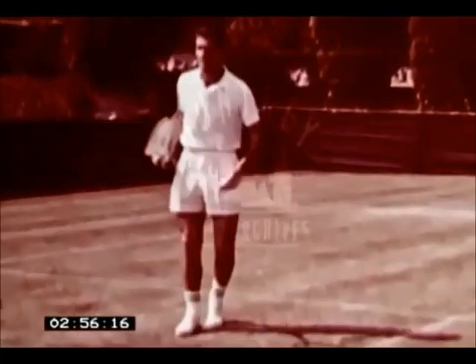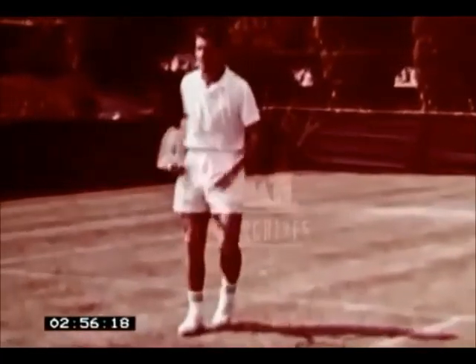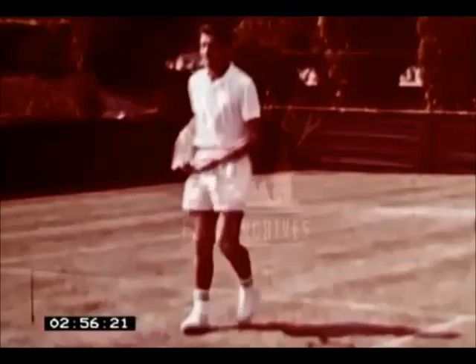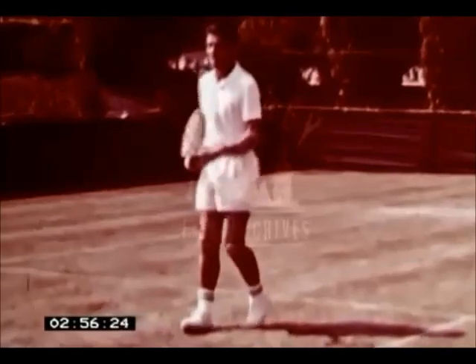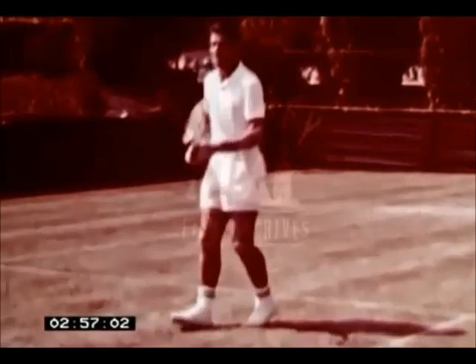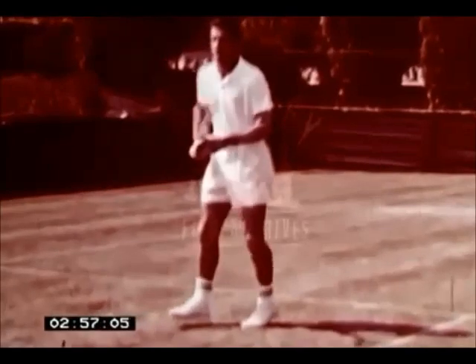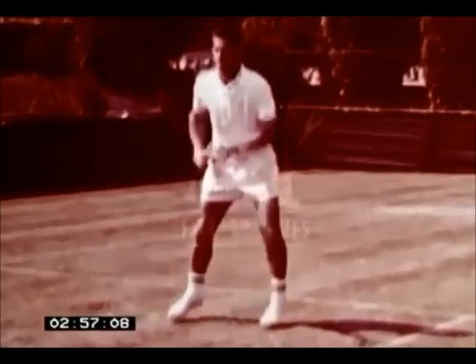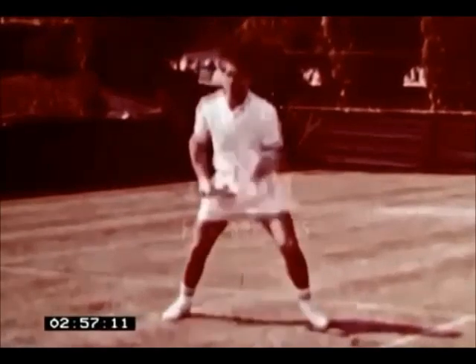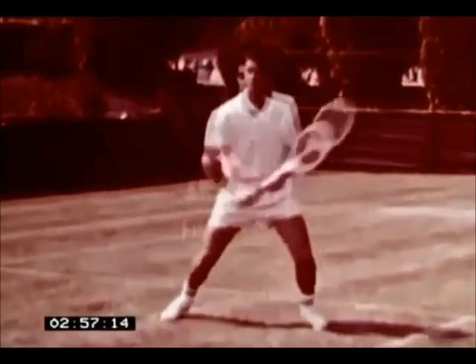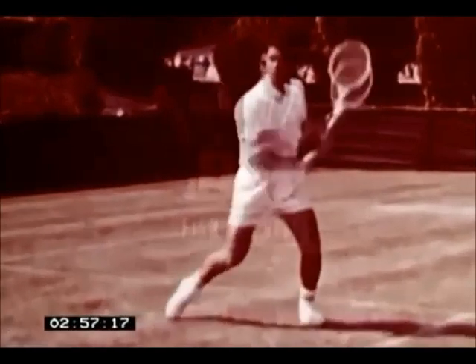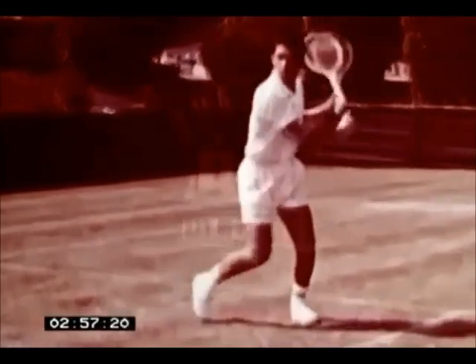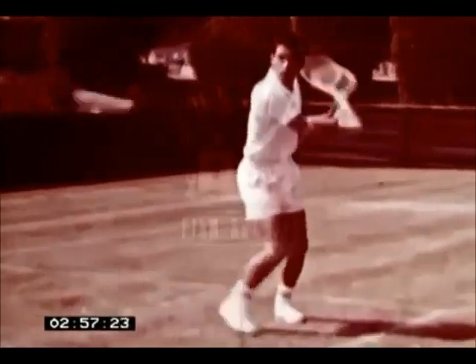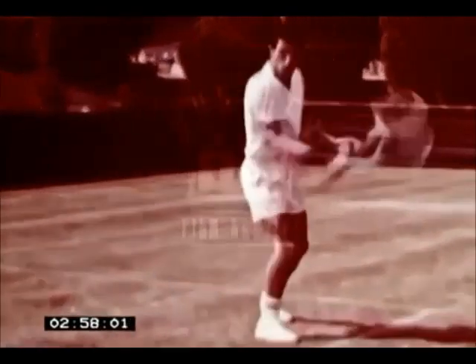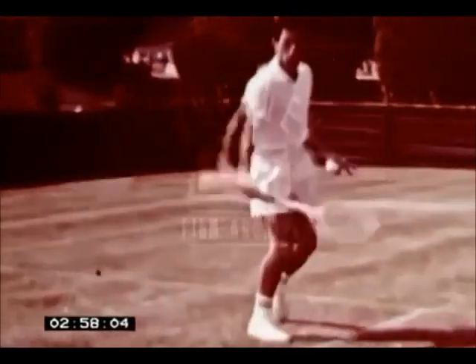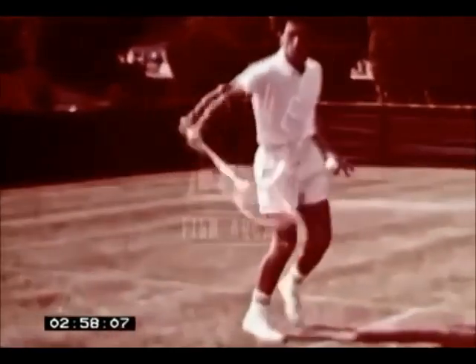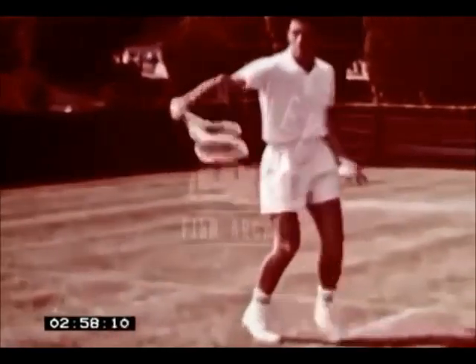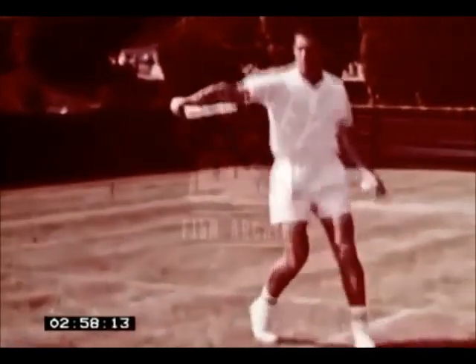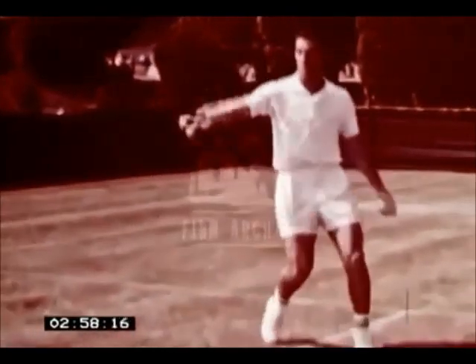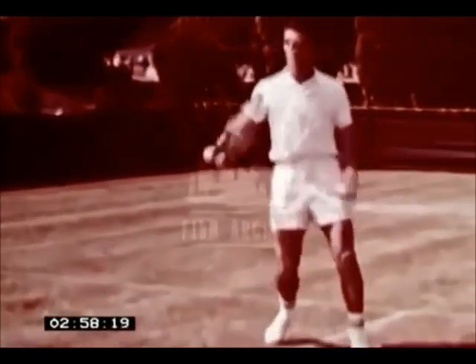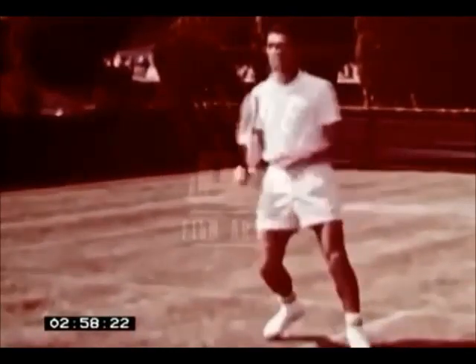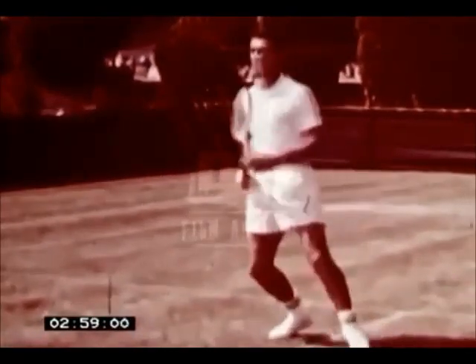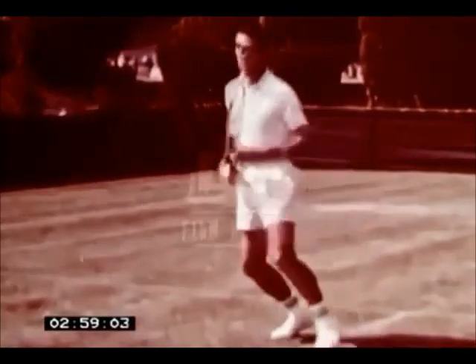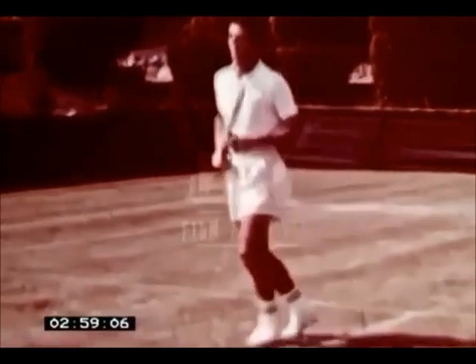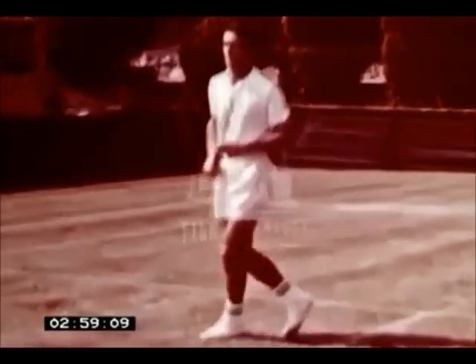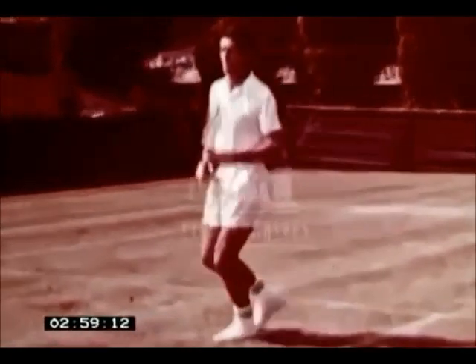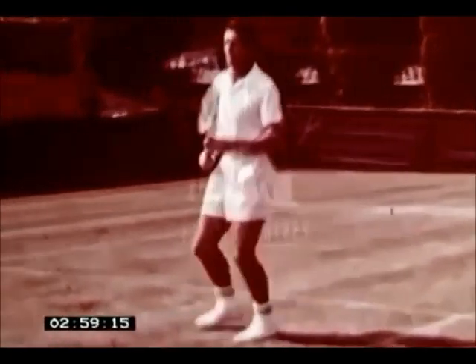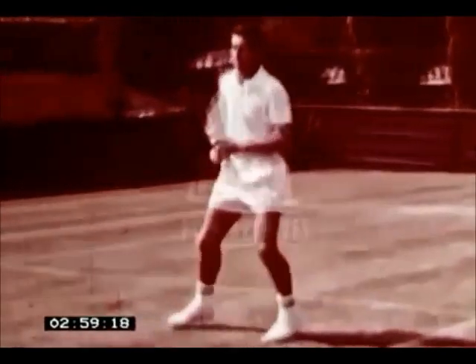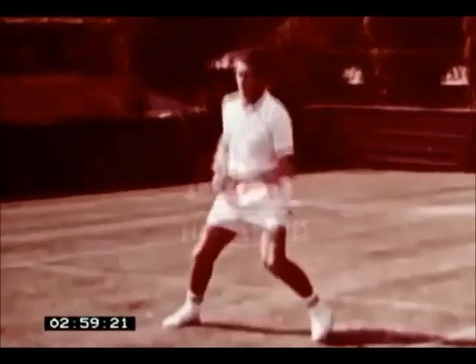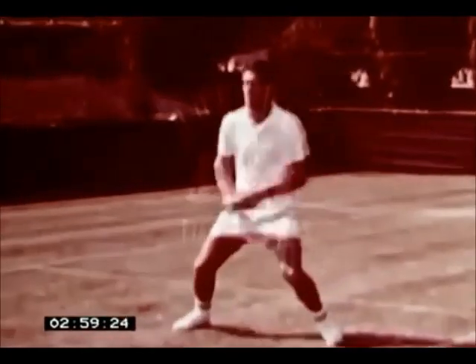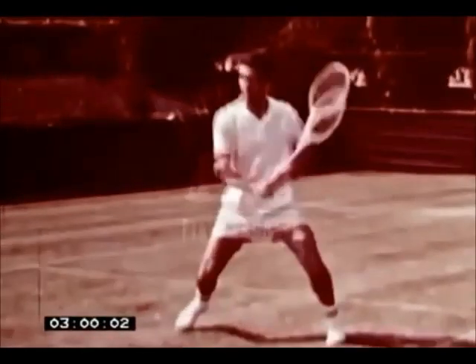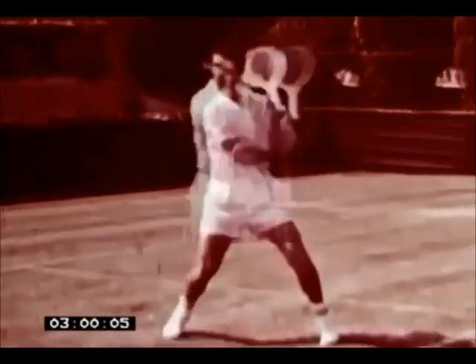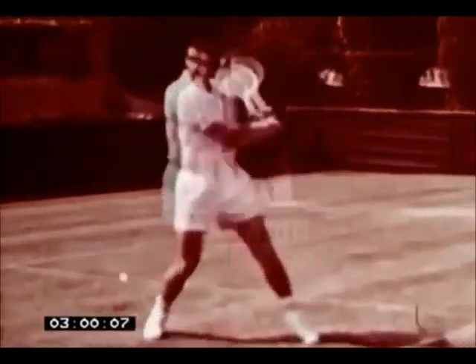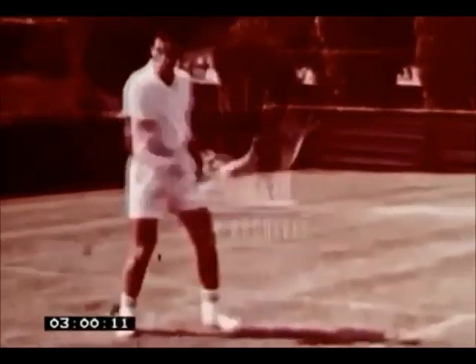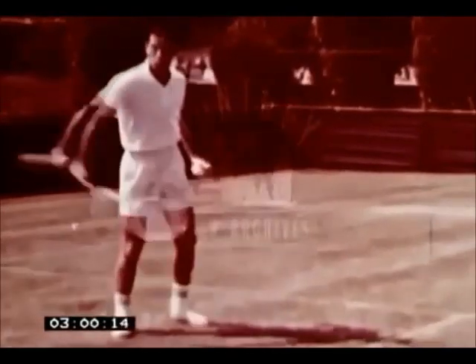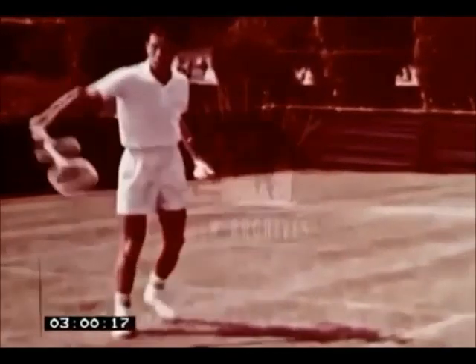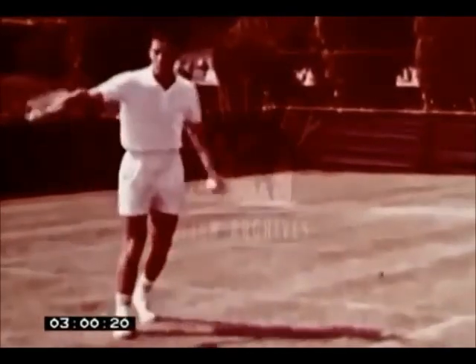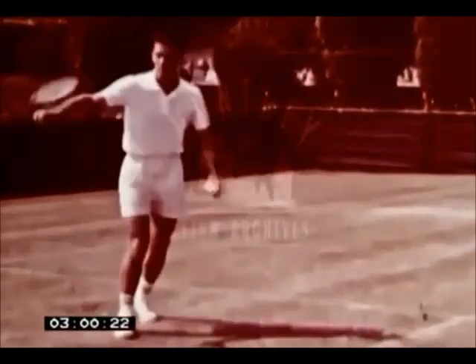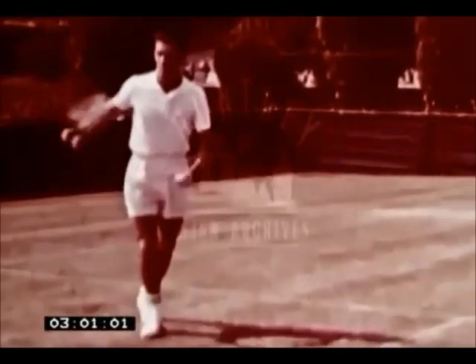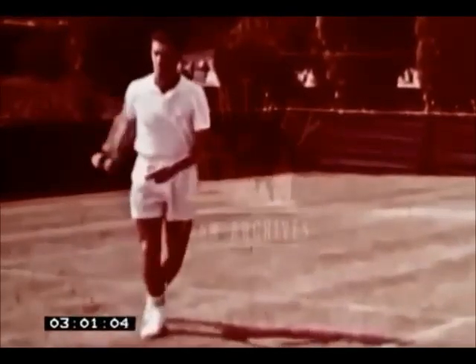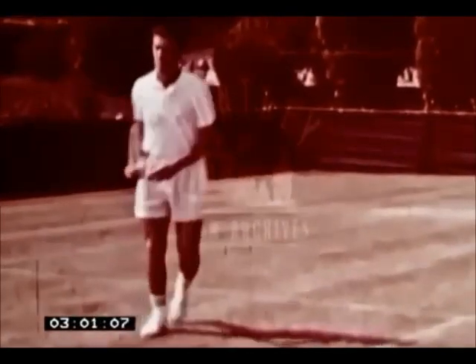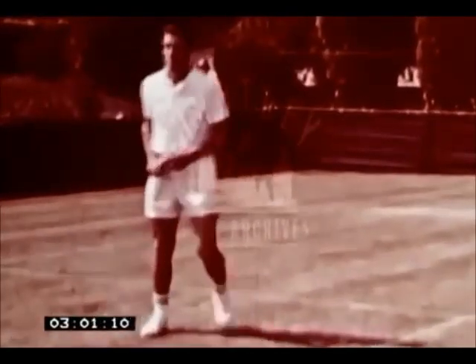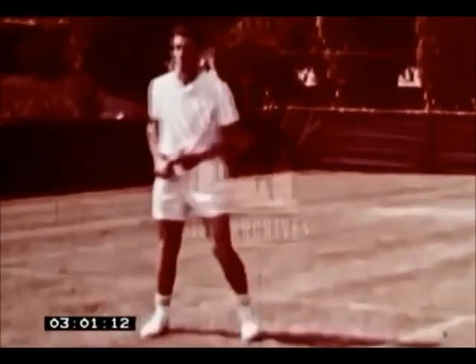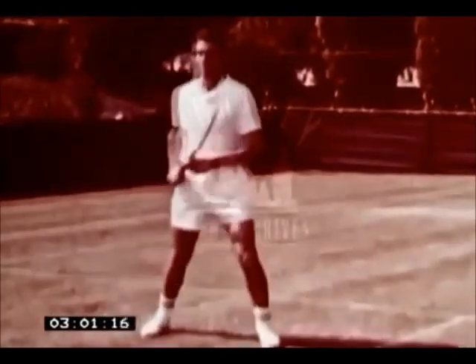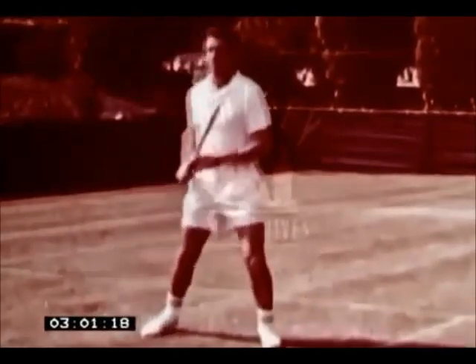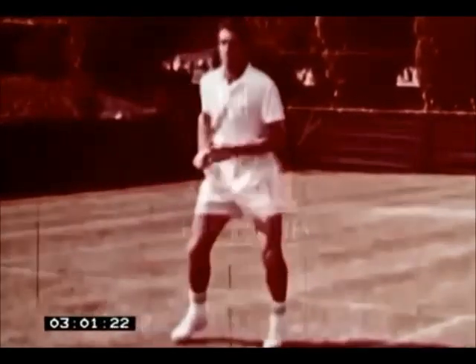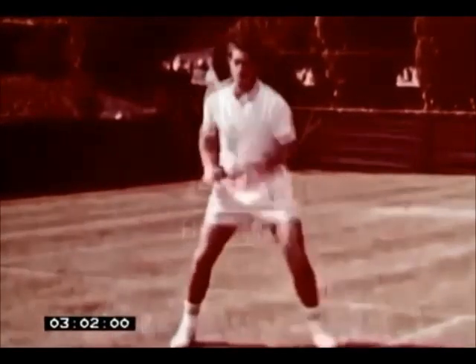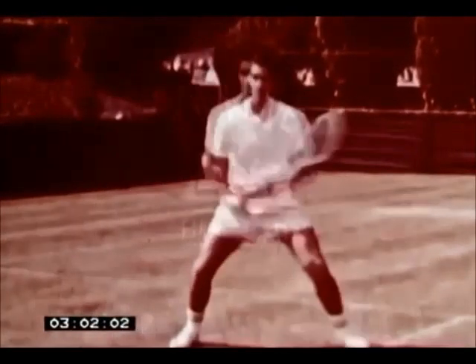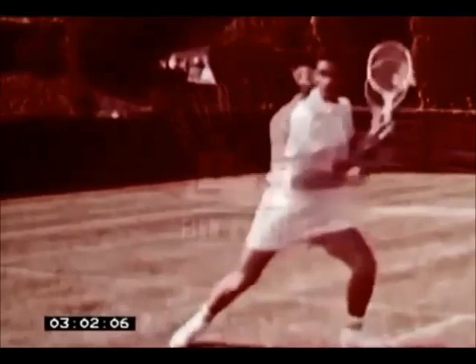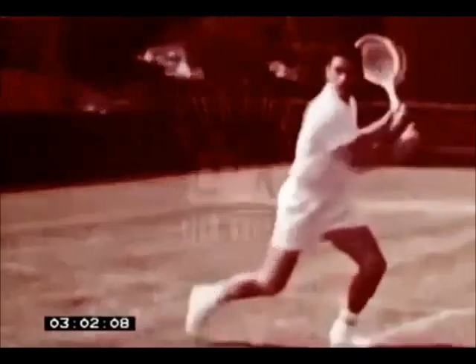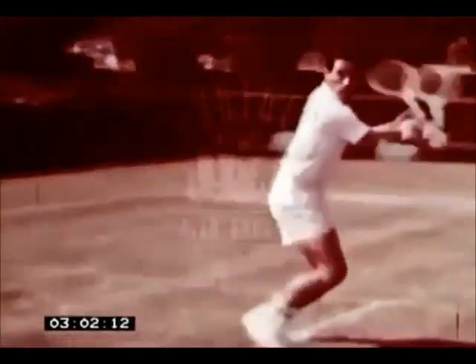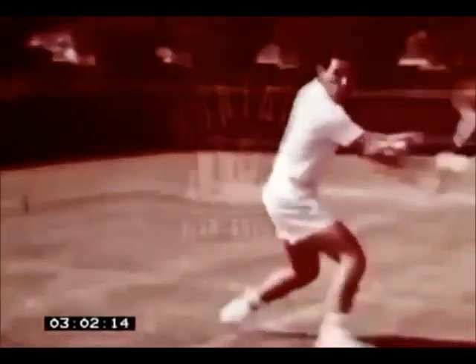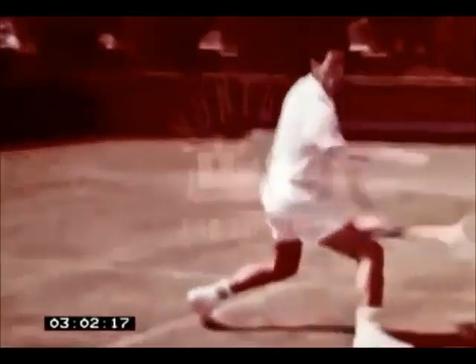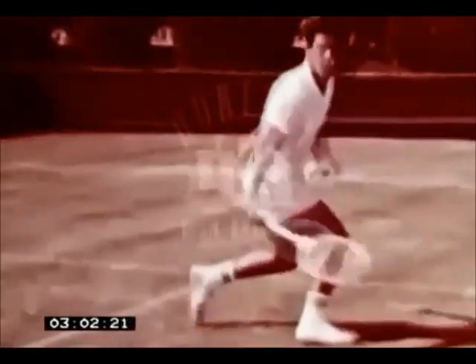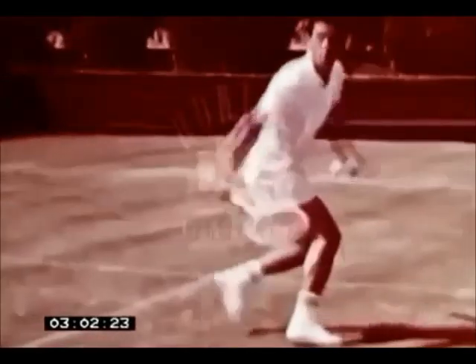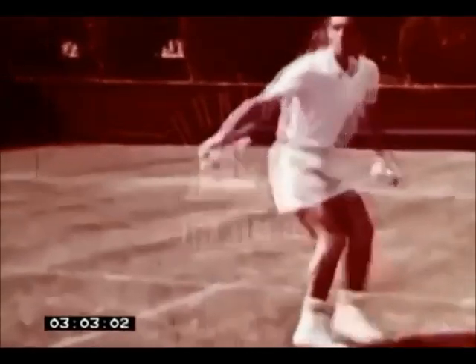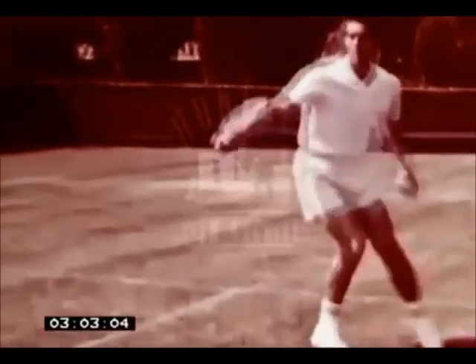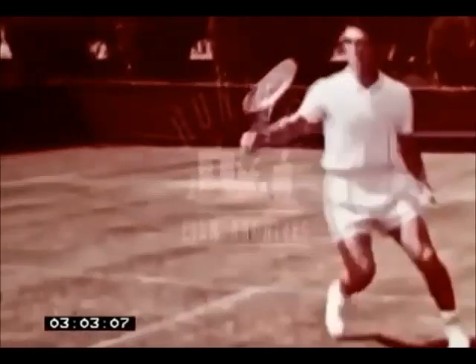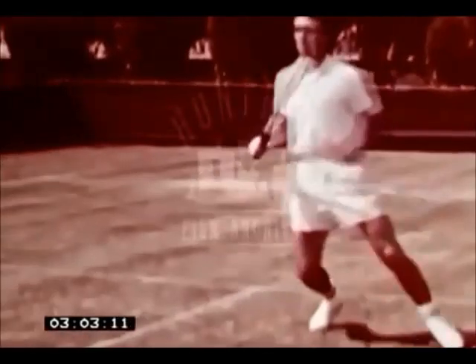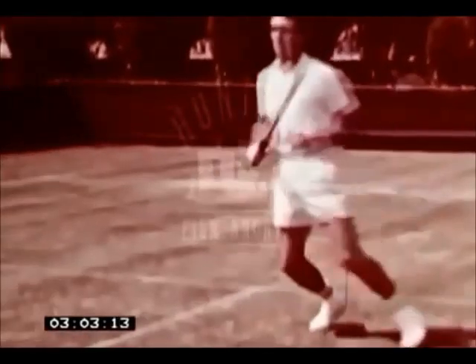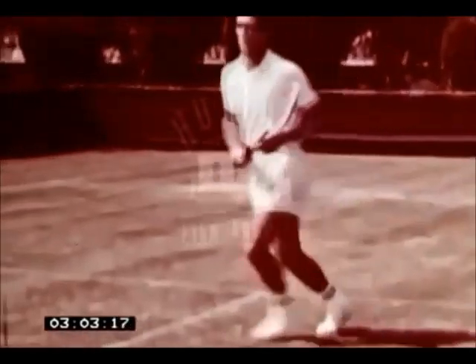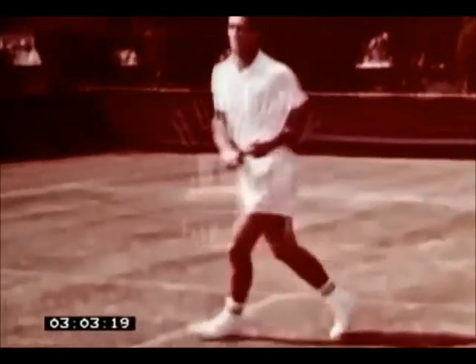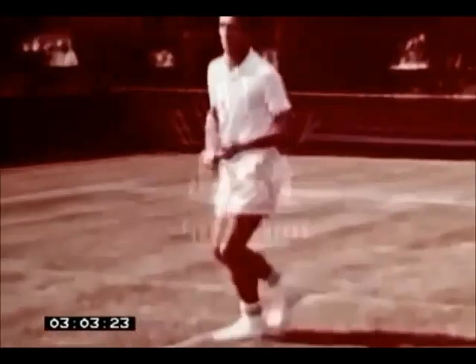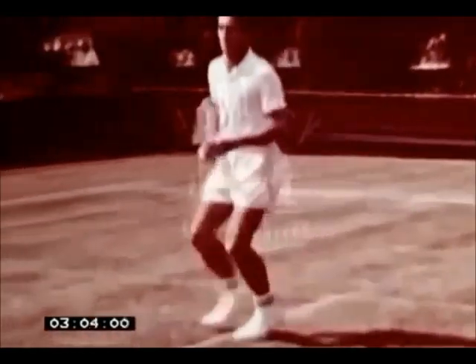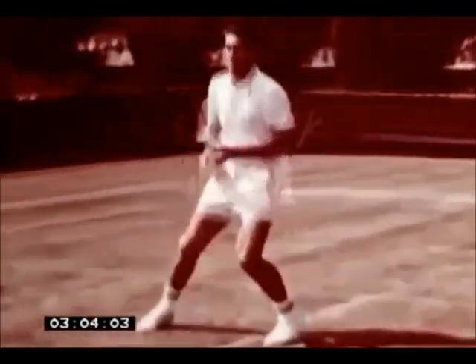As he punches the racket head into the ball with the wrist braced, notice how he angles the face of the racket upwards to lift the ball over the net.